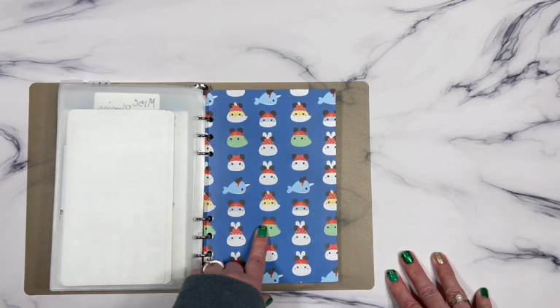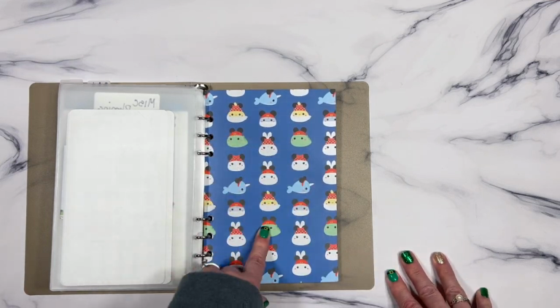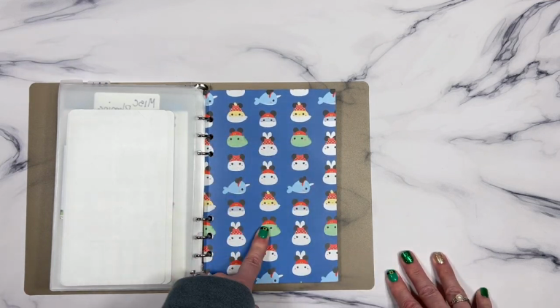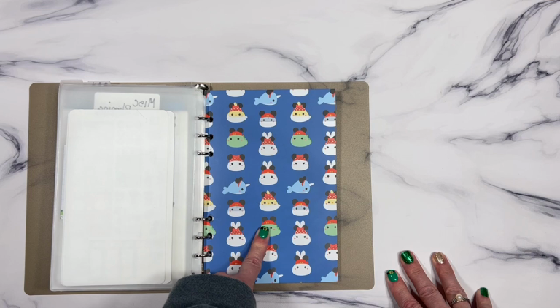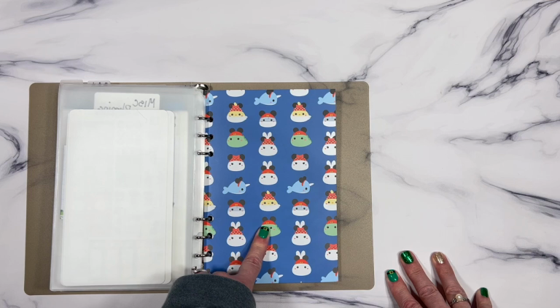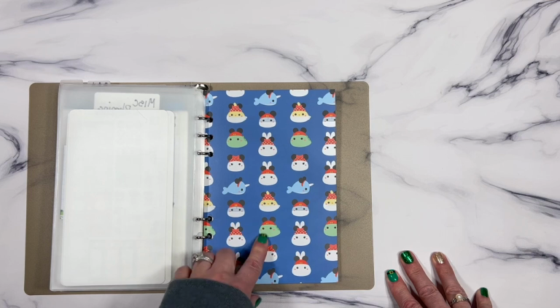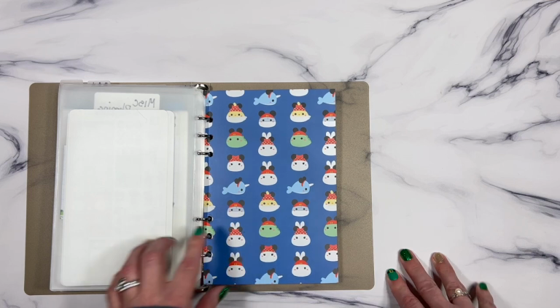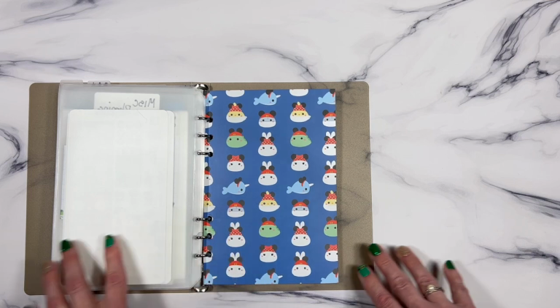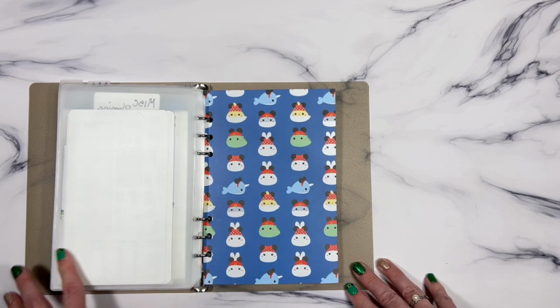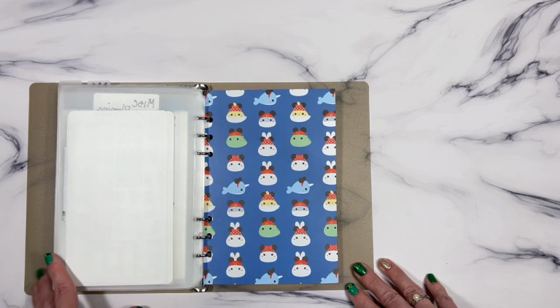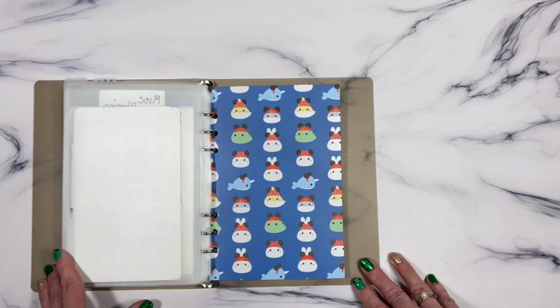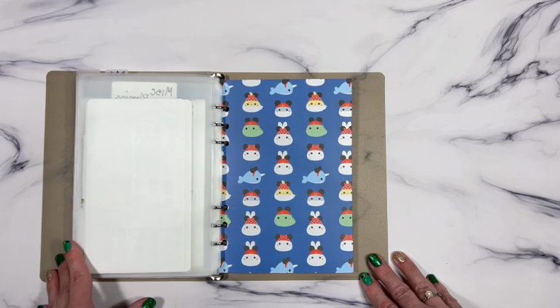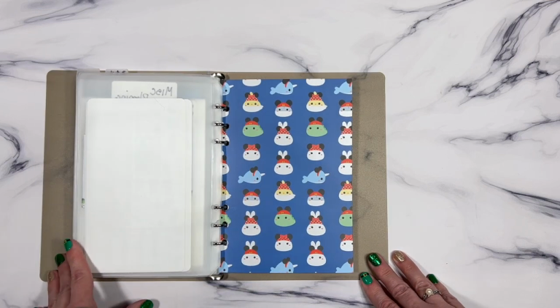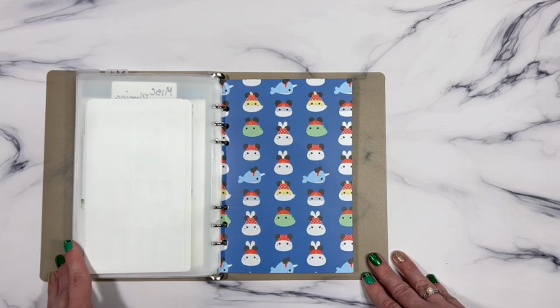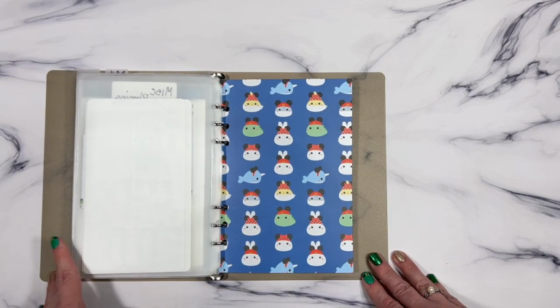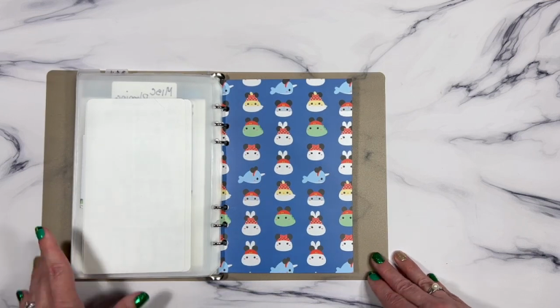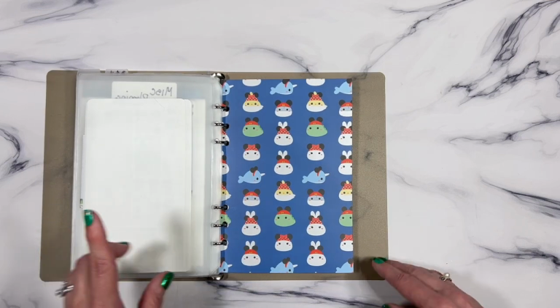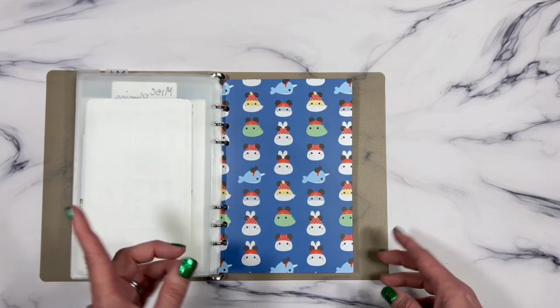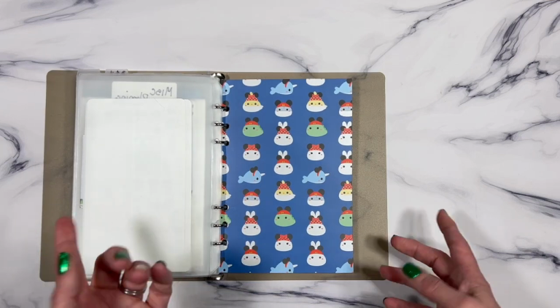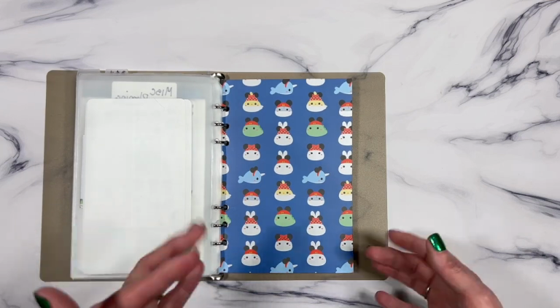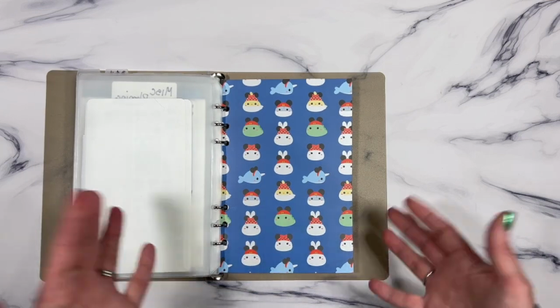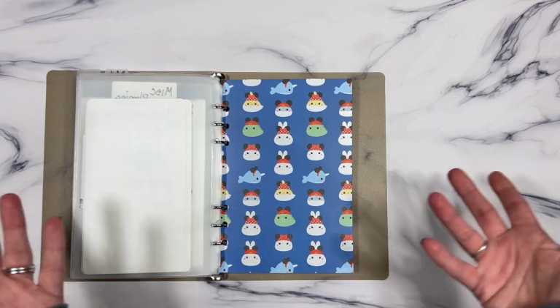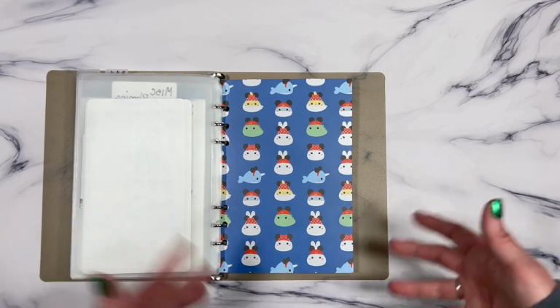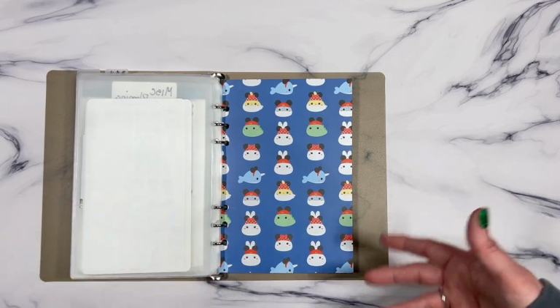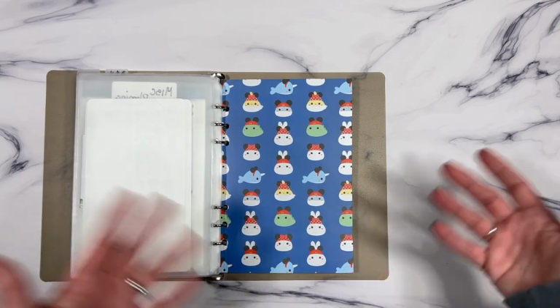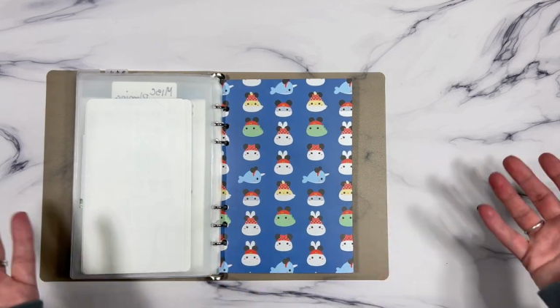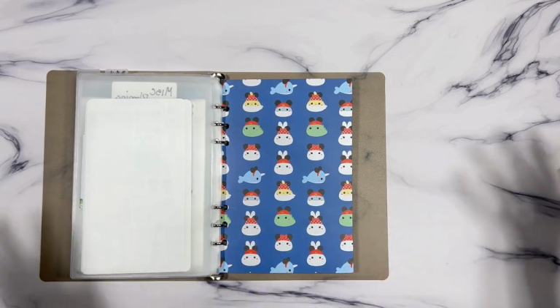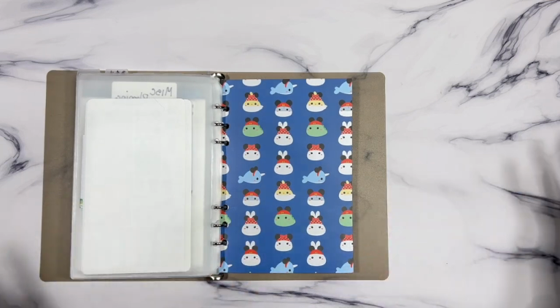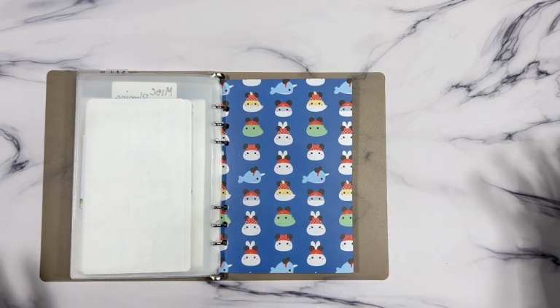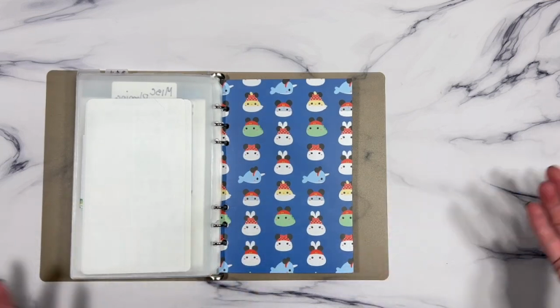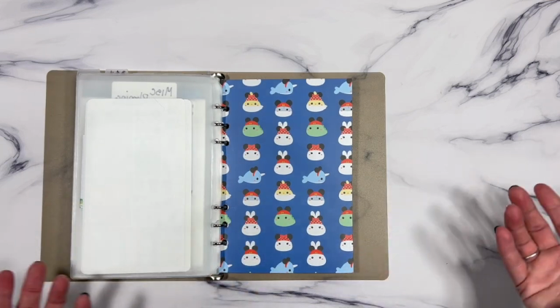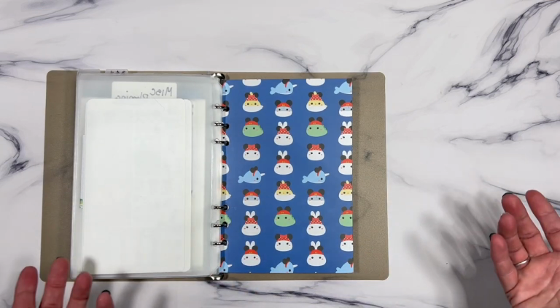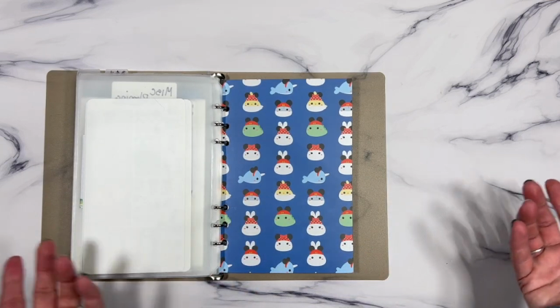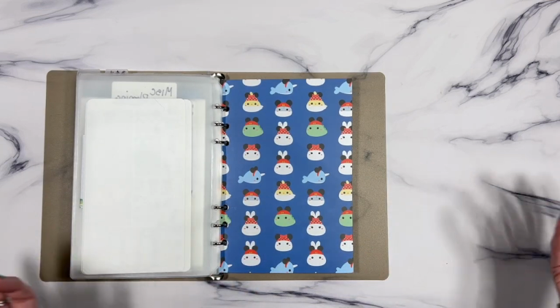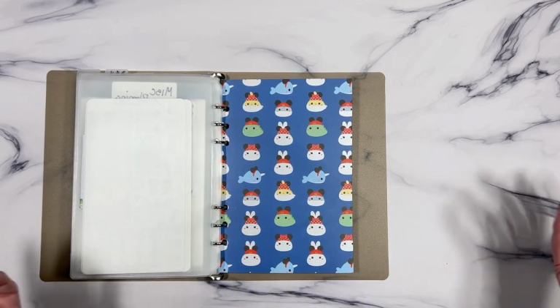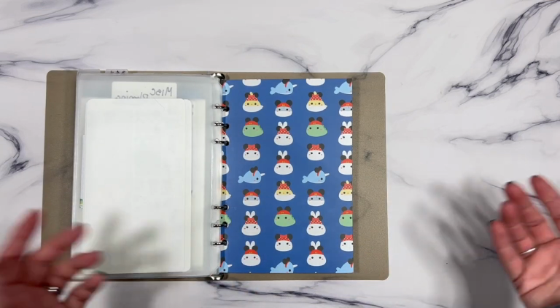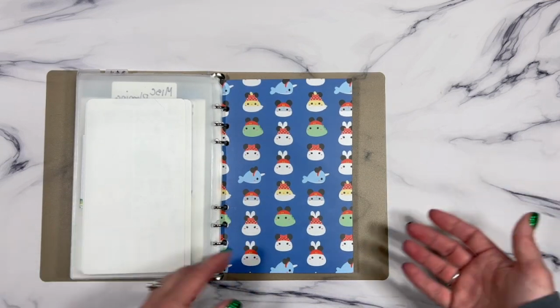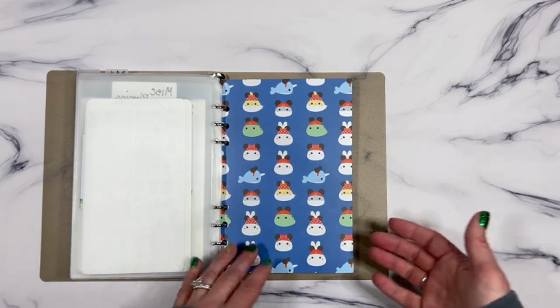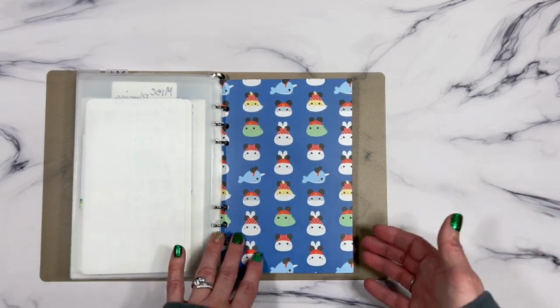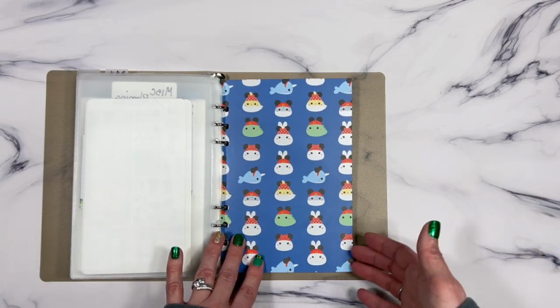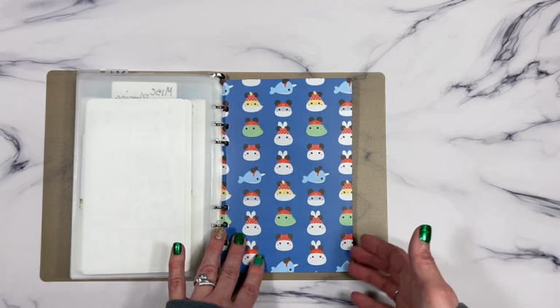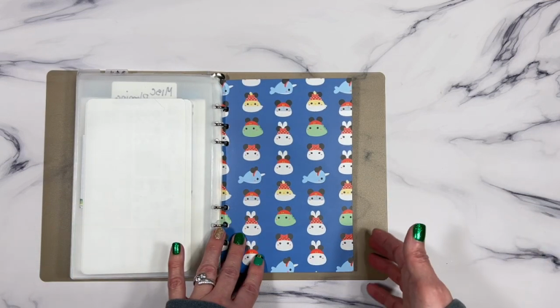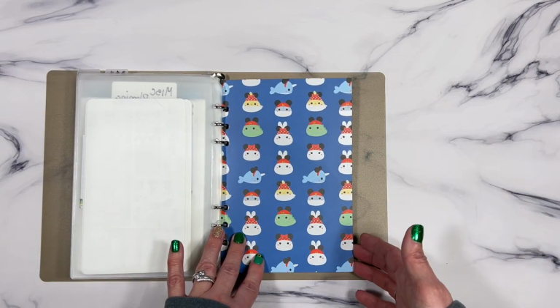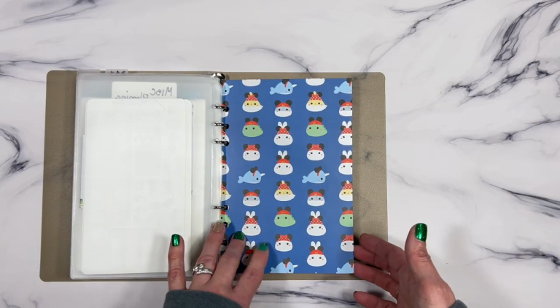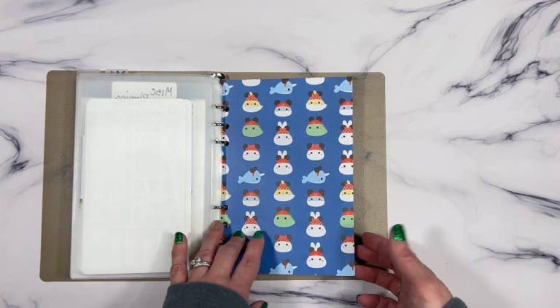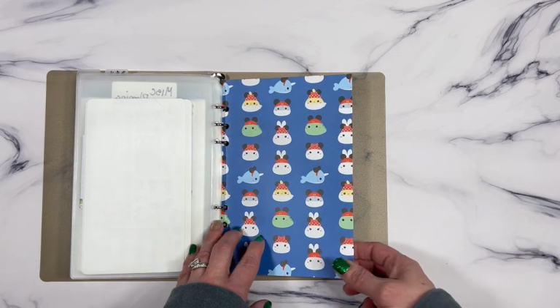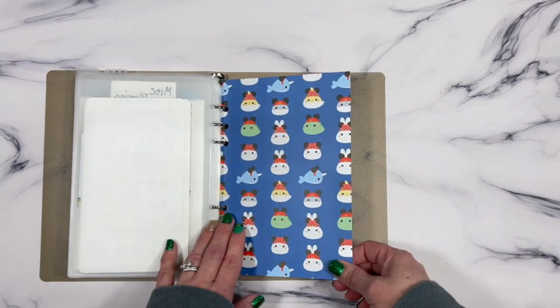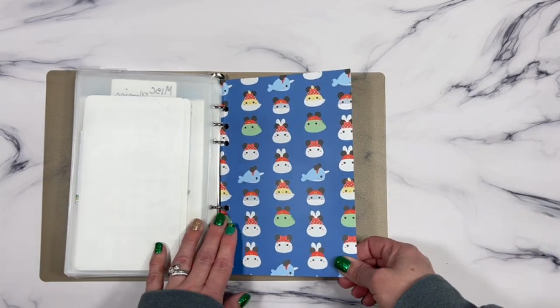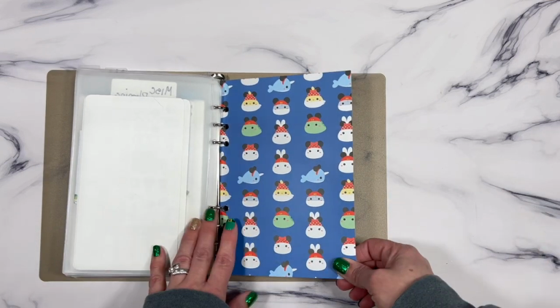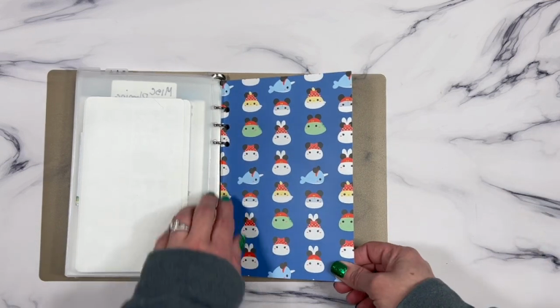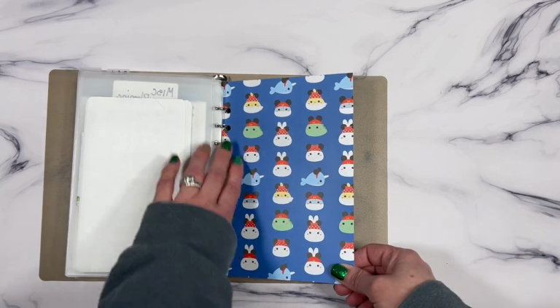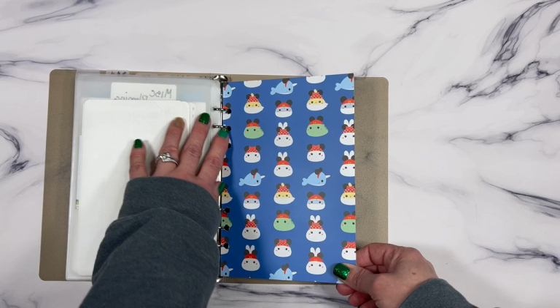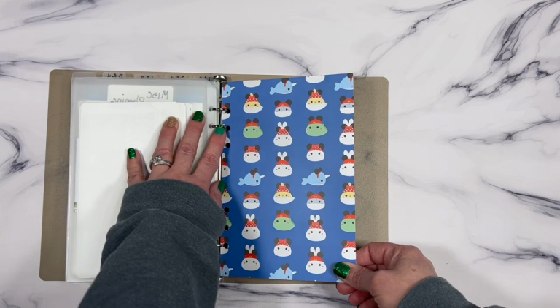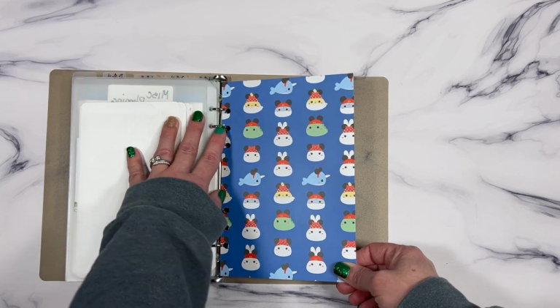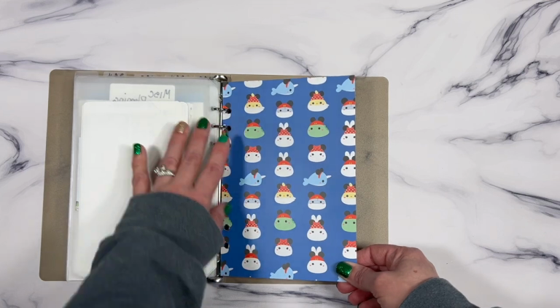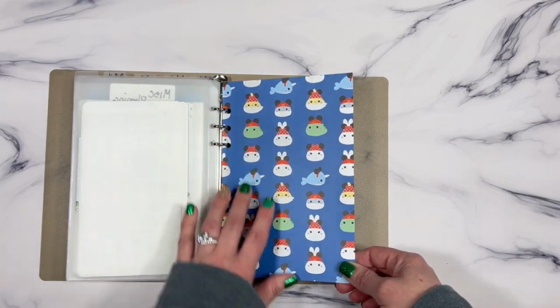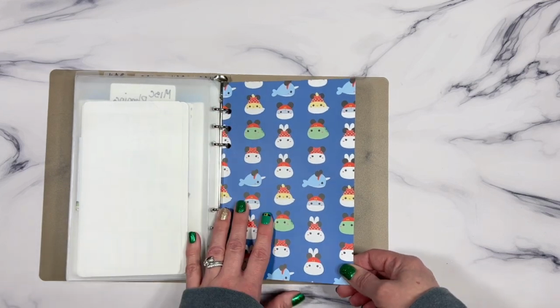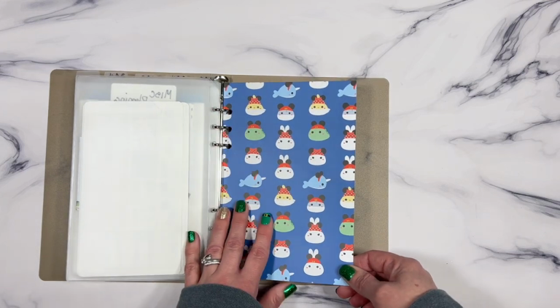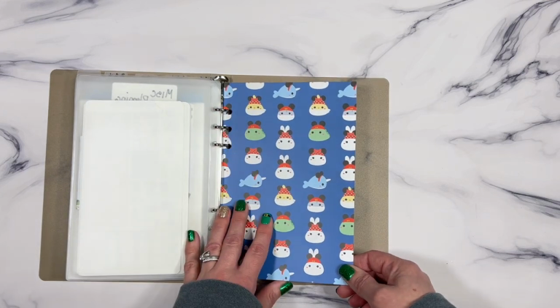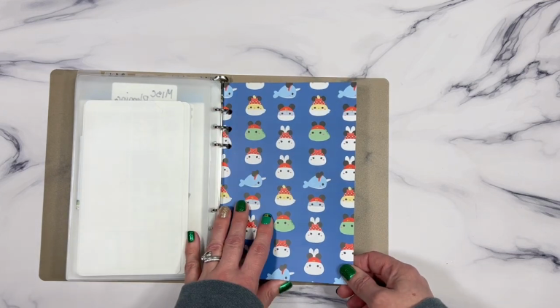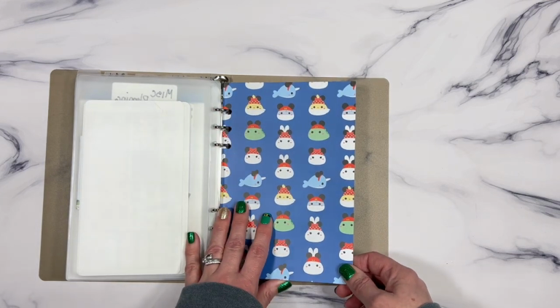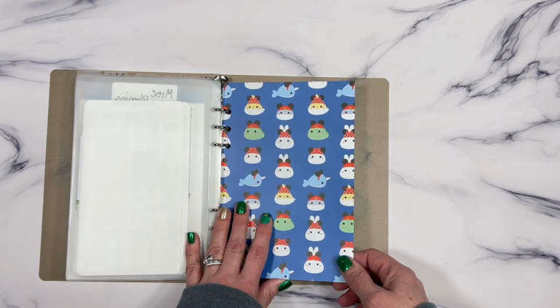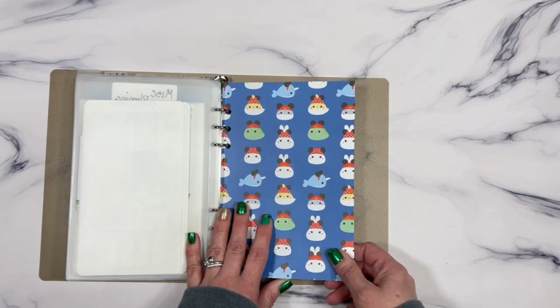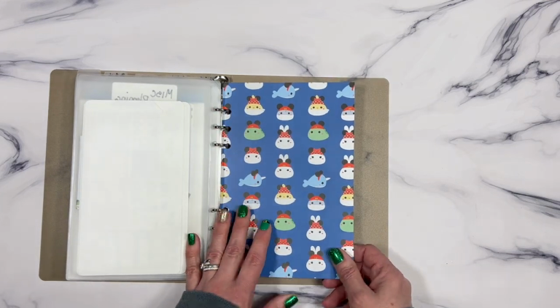This little guy here is from the Magical Planner bundle that we got — I have two of them.